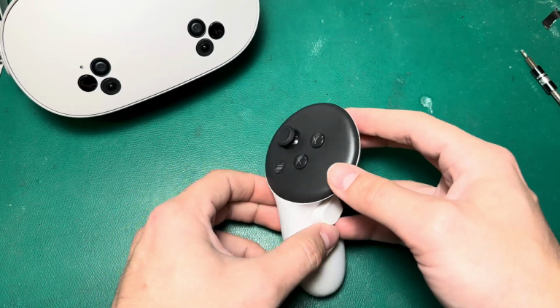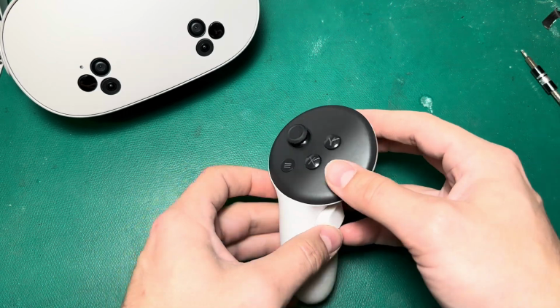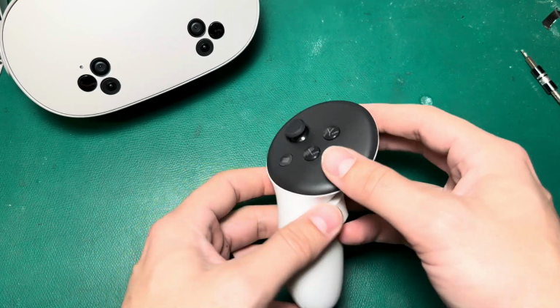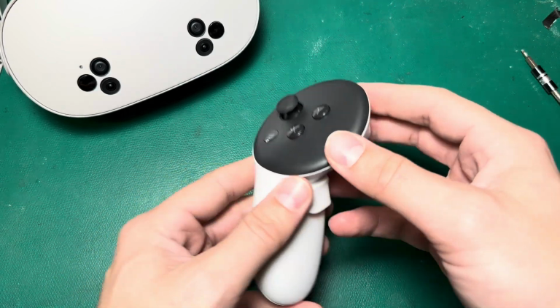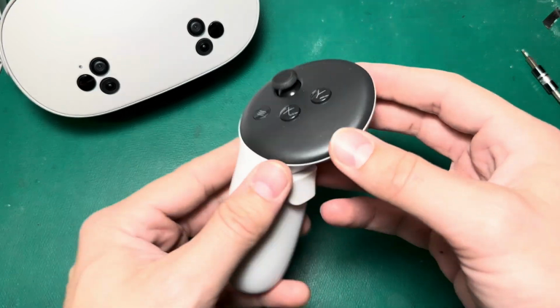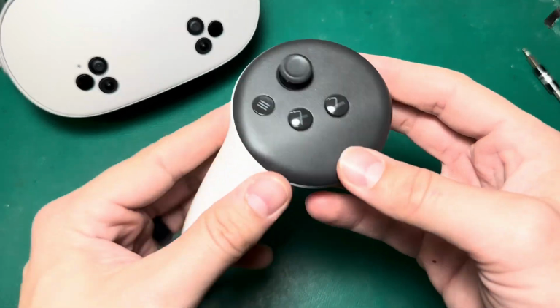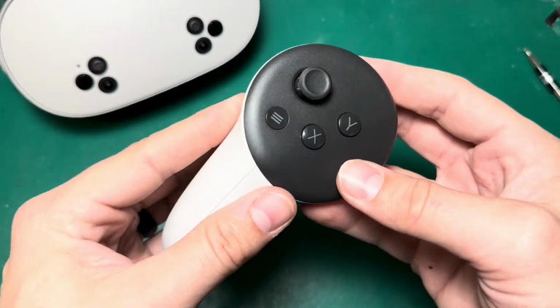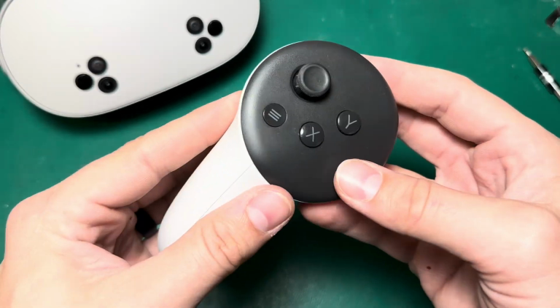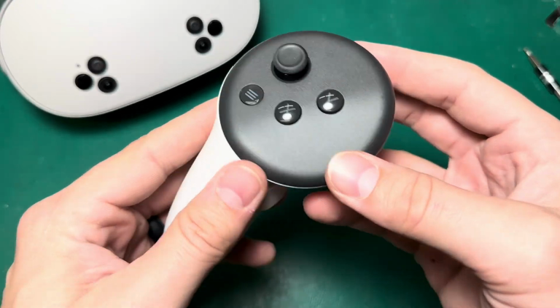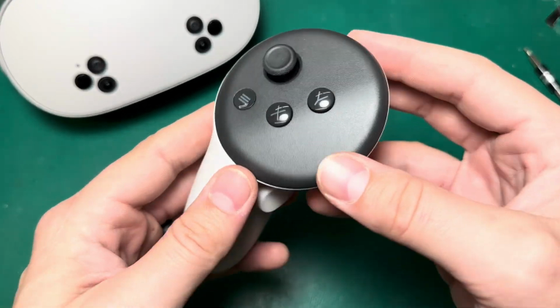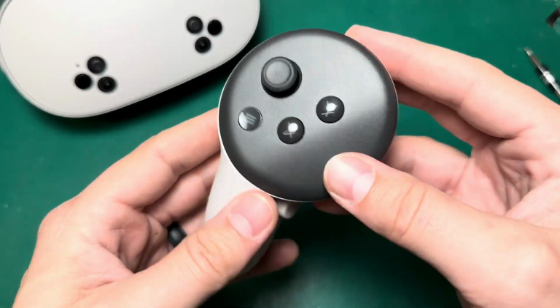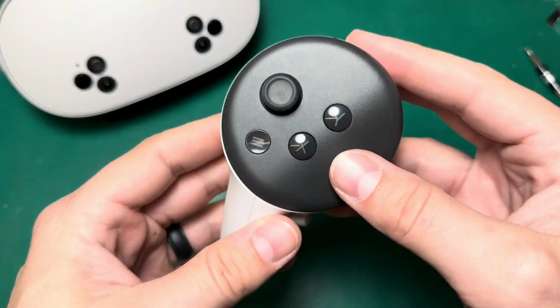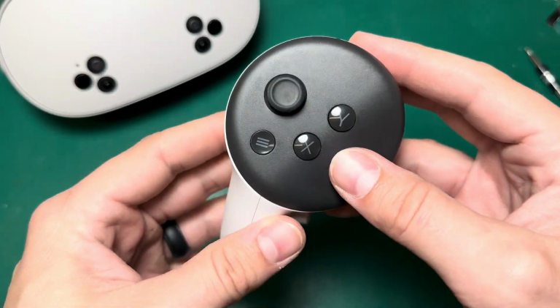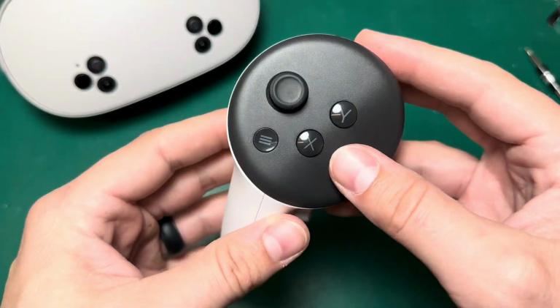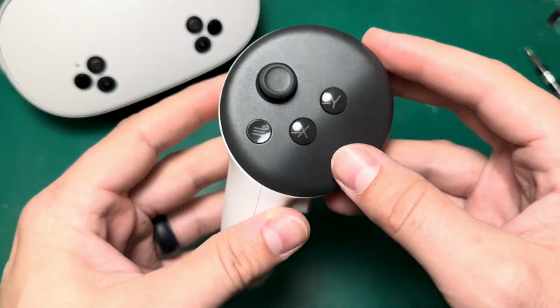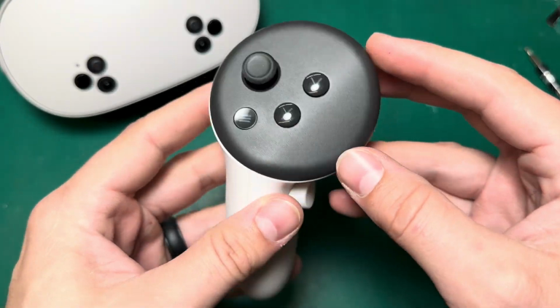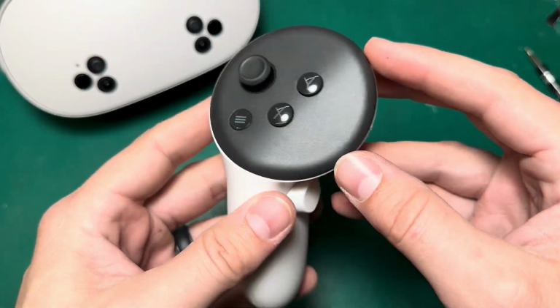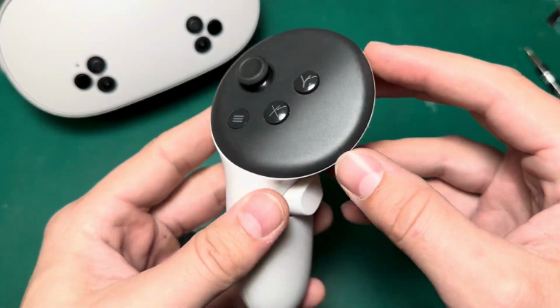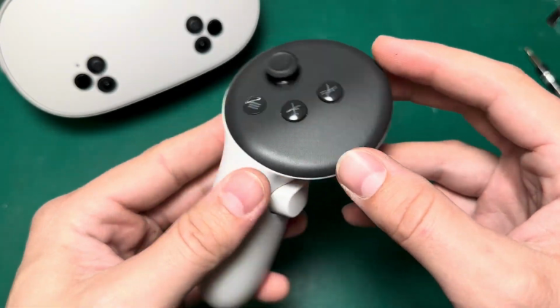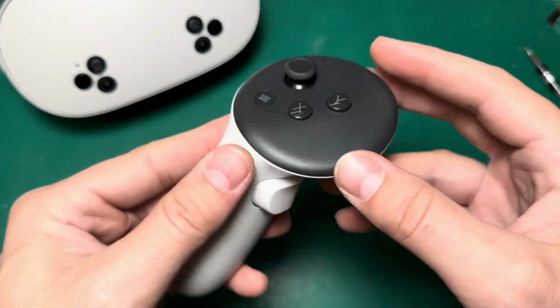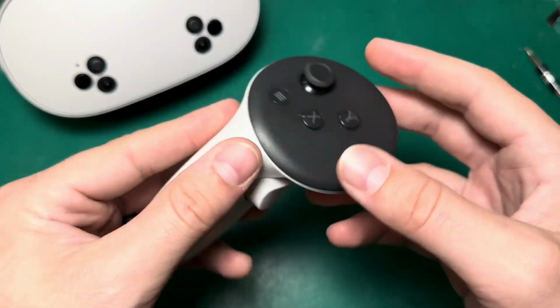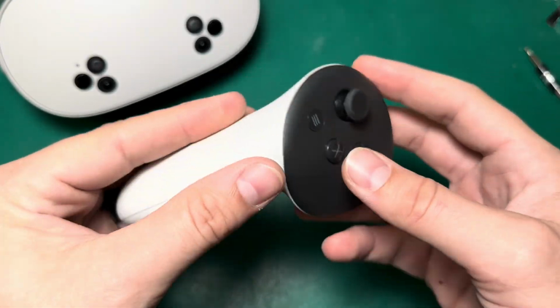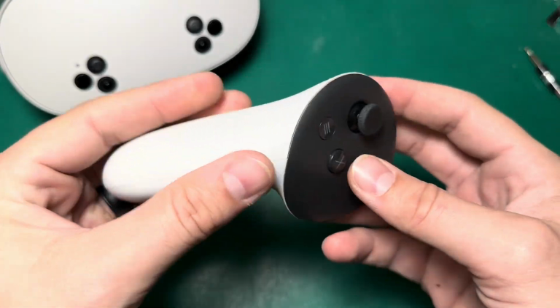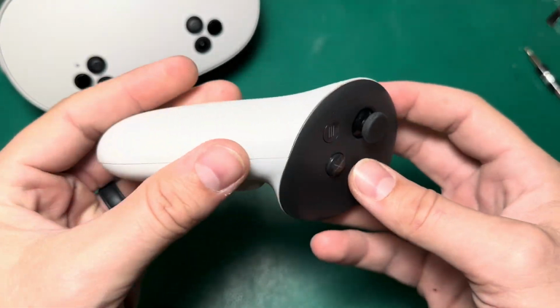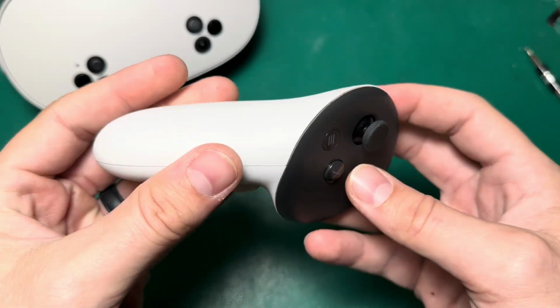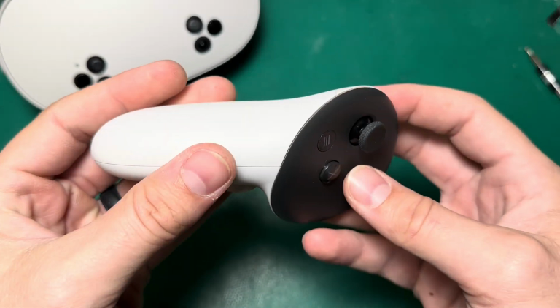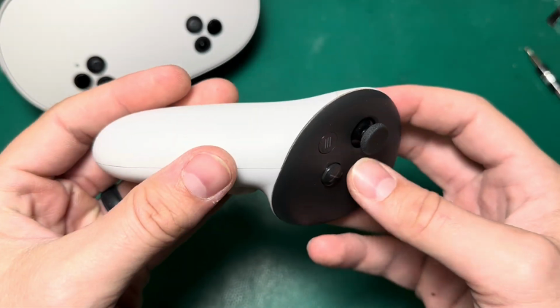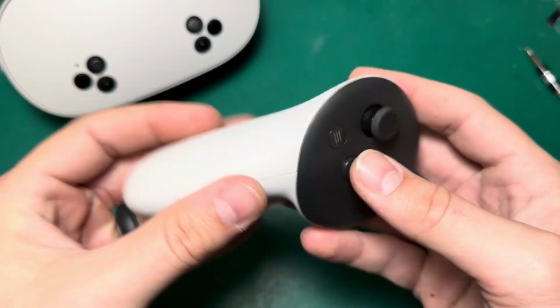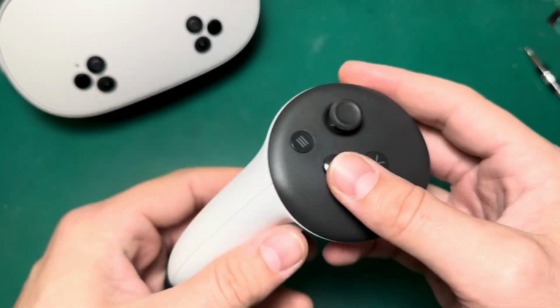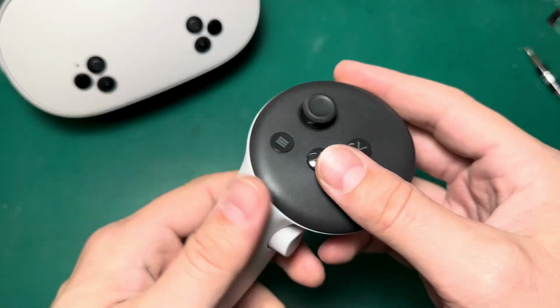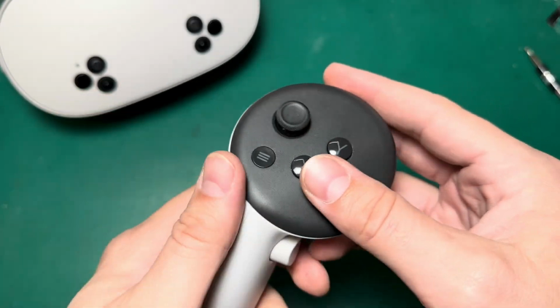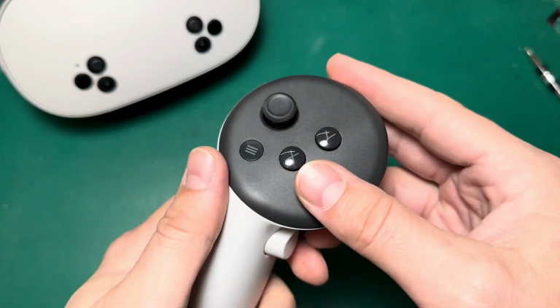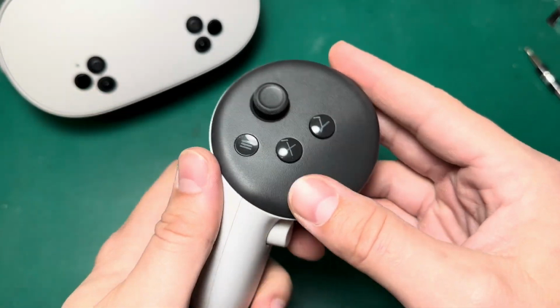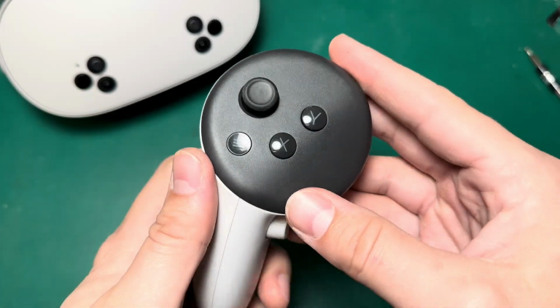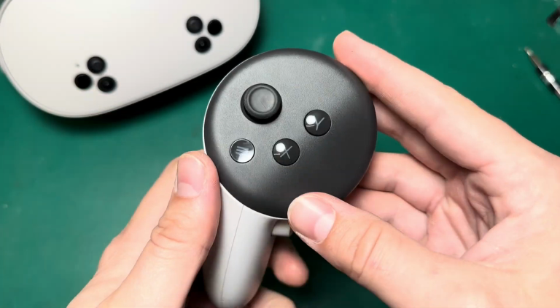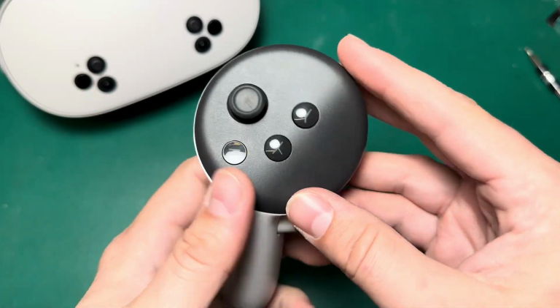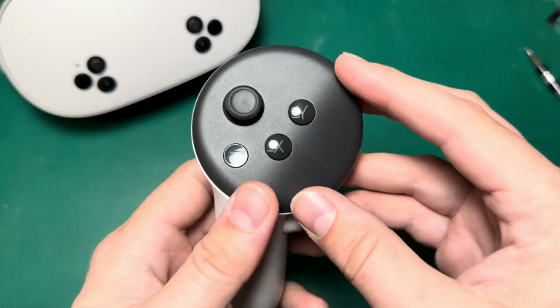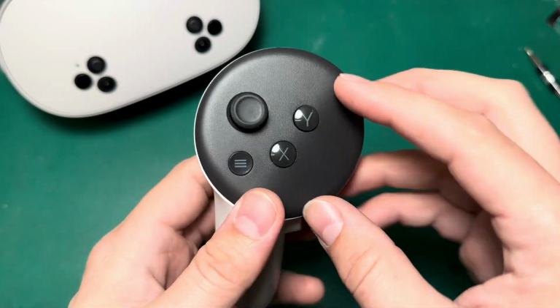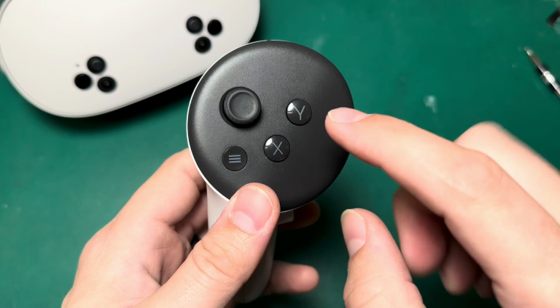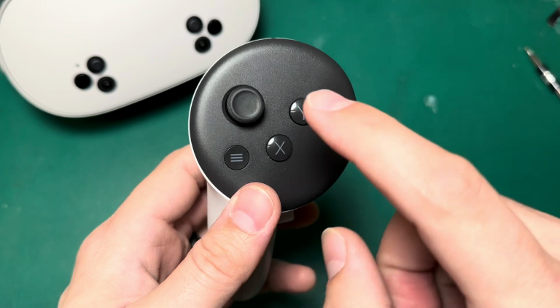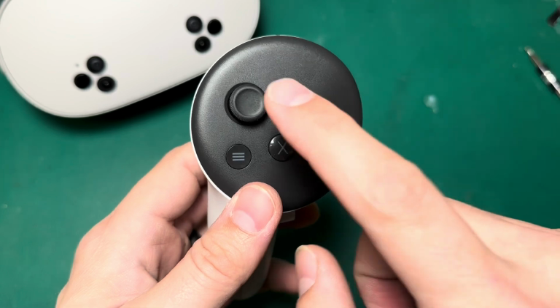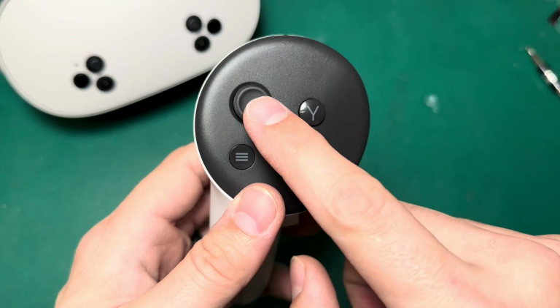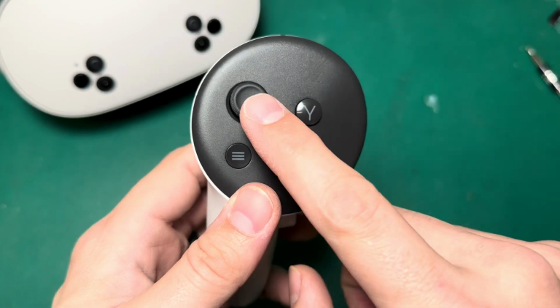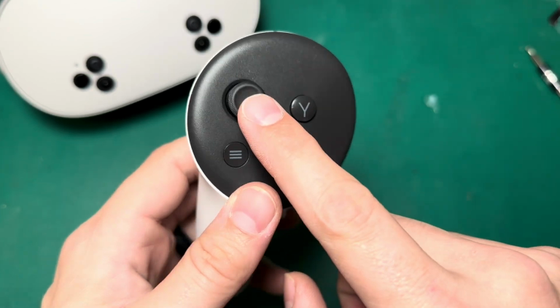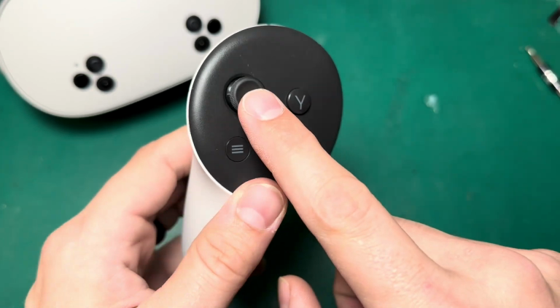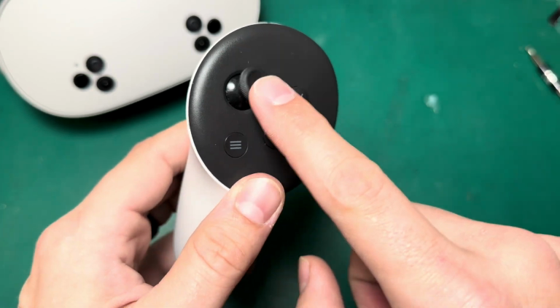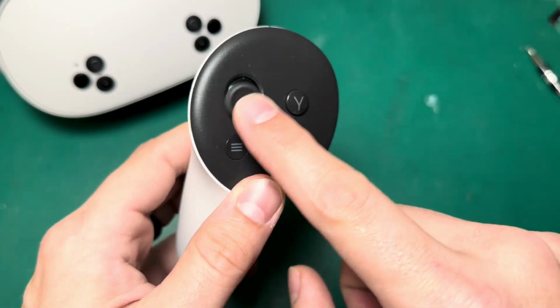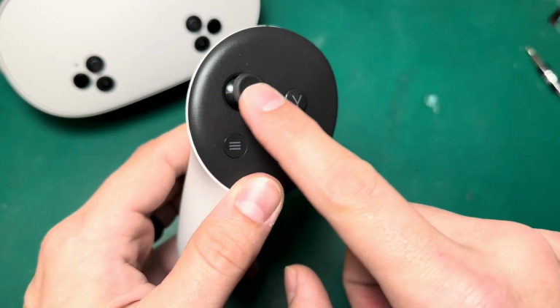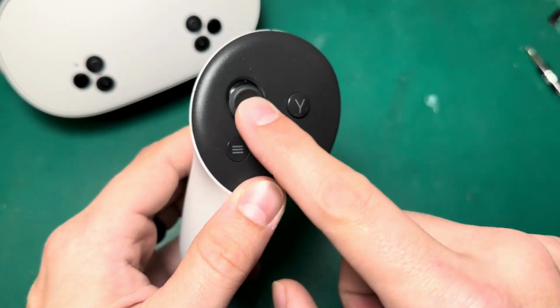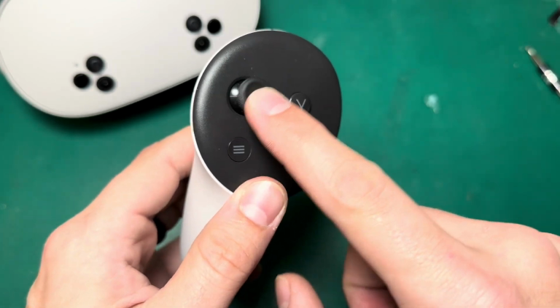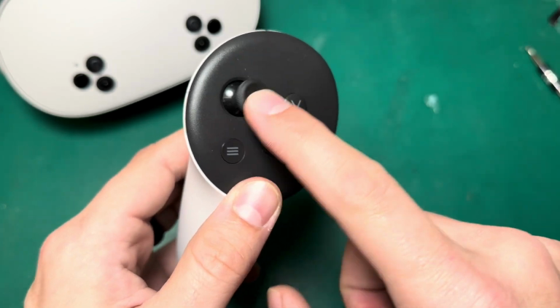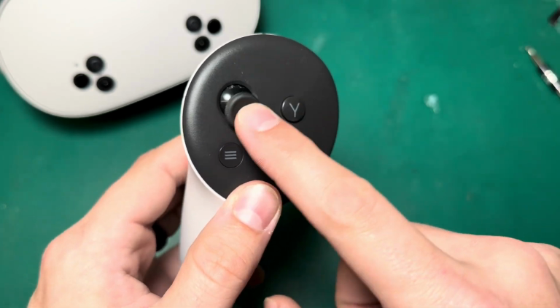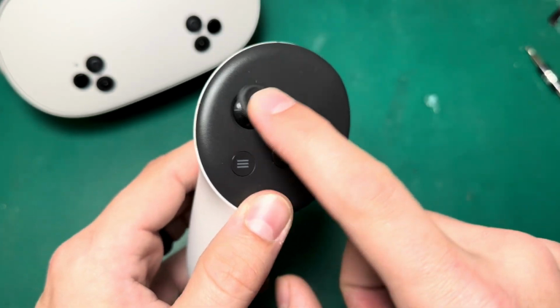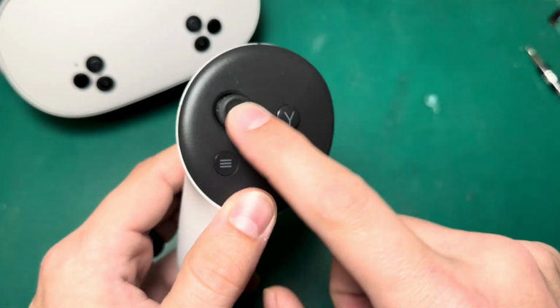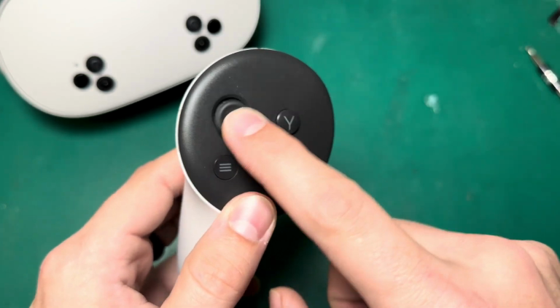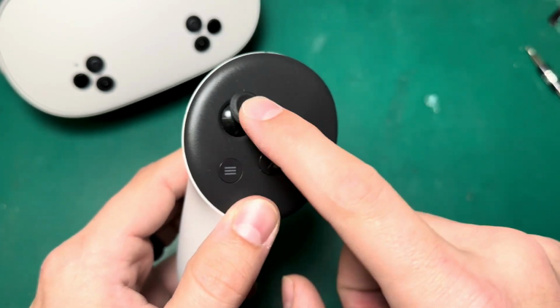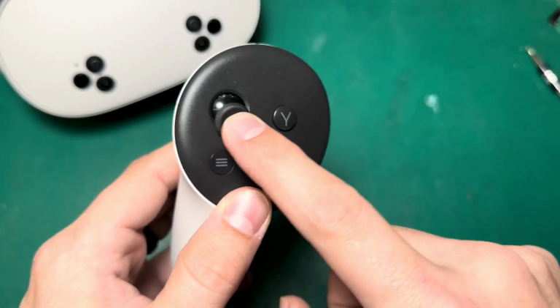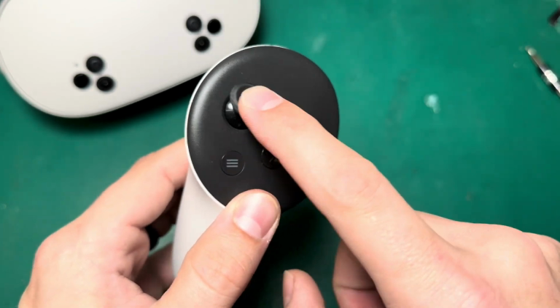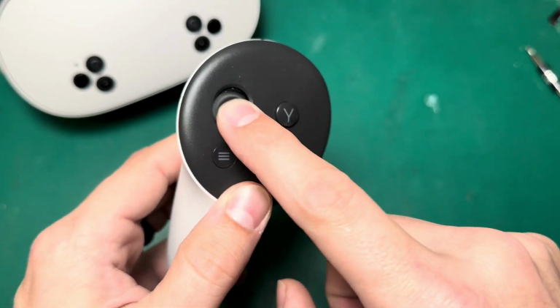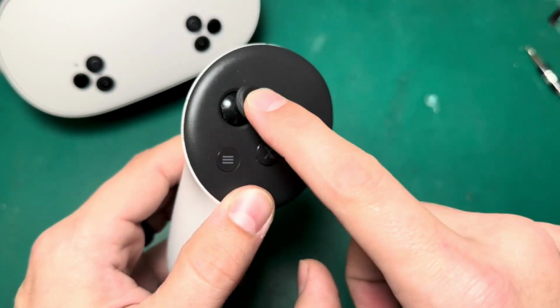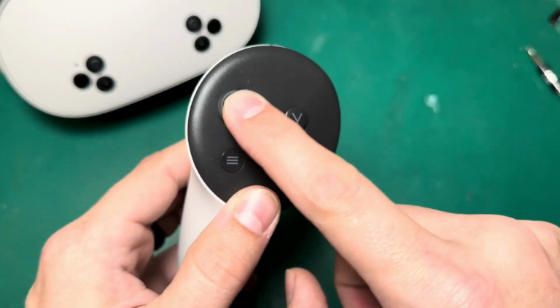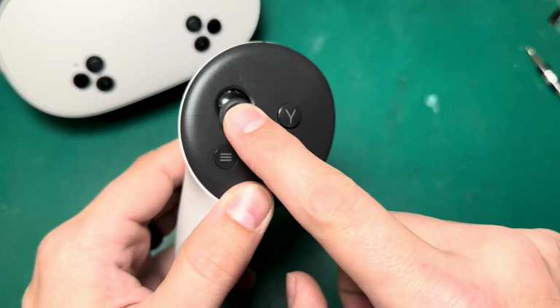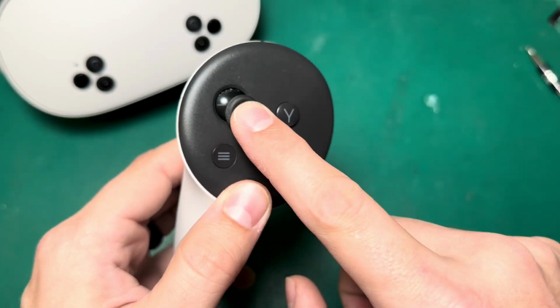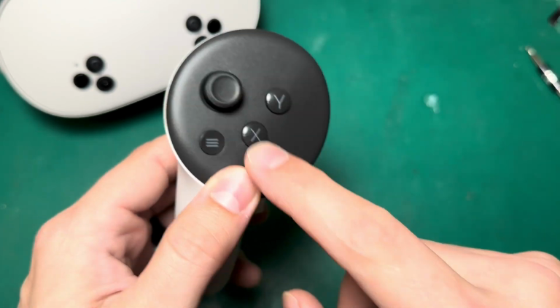Today on Fix My Oculus, we're going to talk about the Quest 3S controller and how to replace the joystick on one if you start to experience drift.